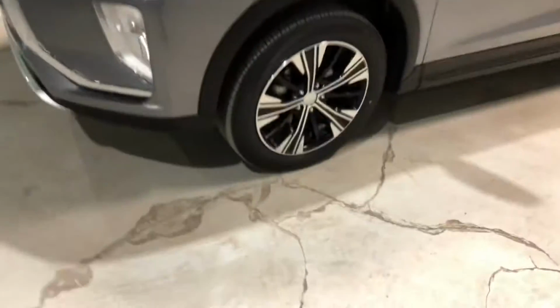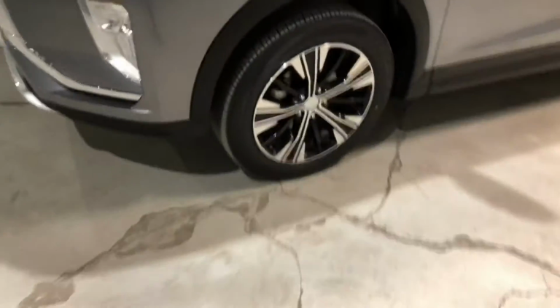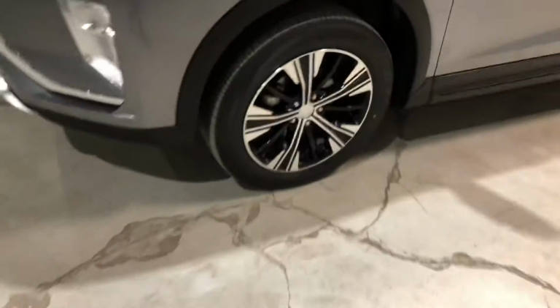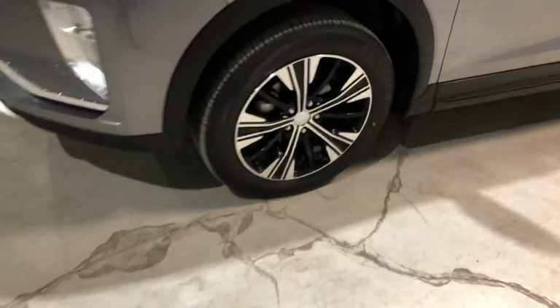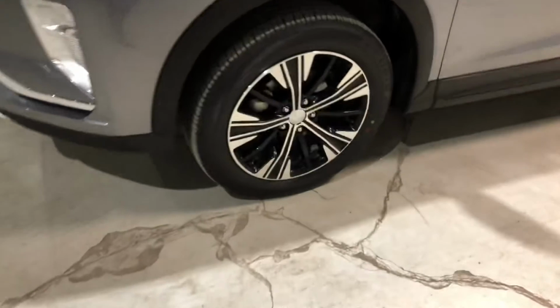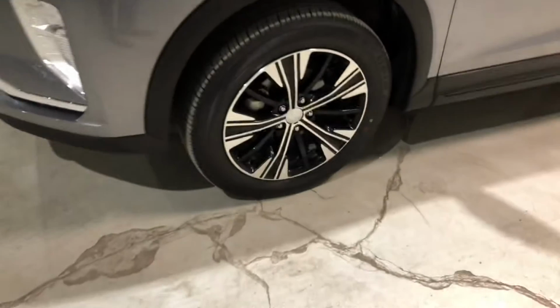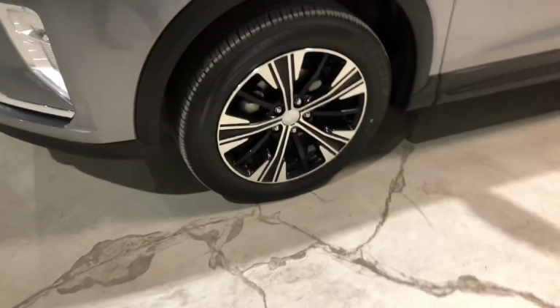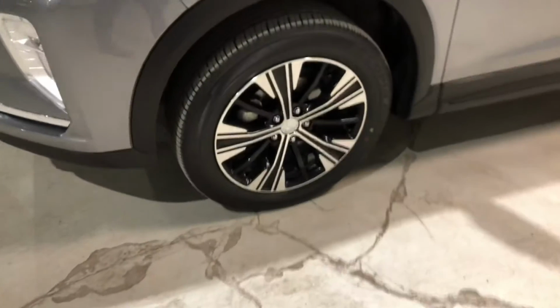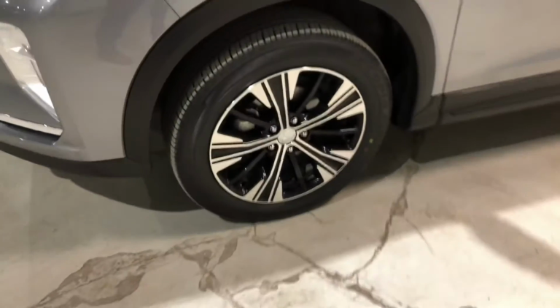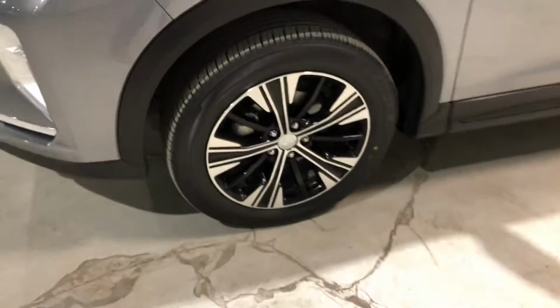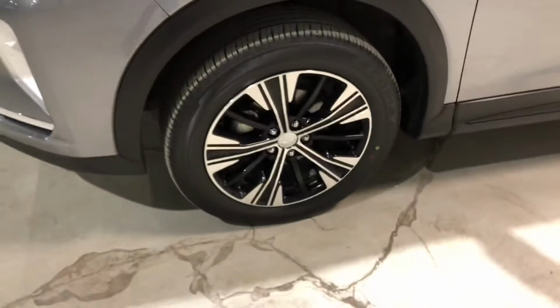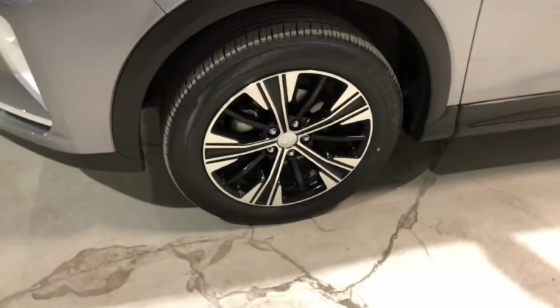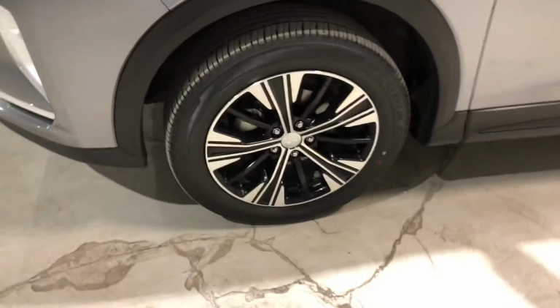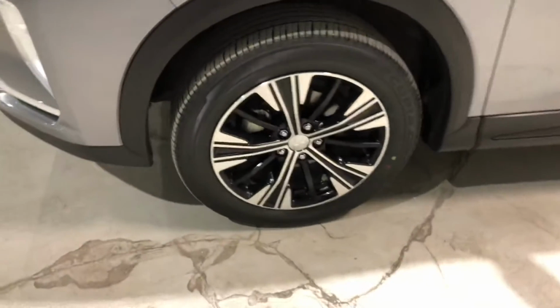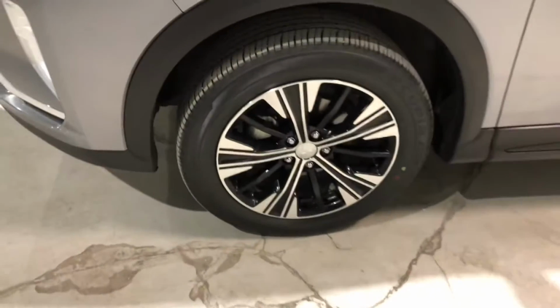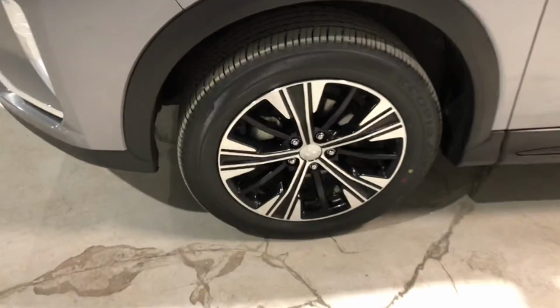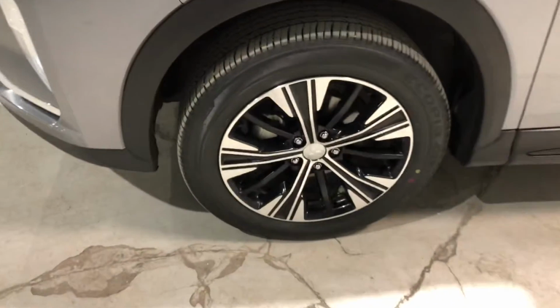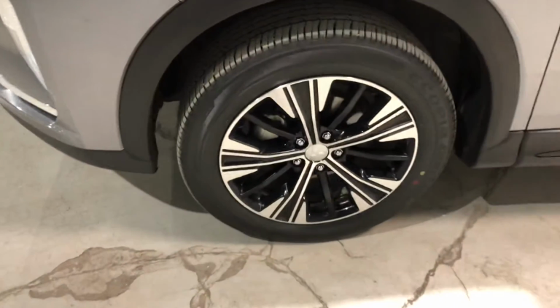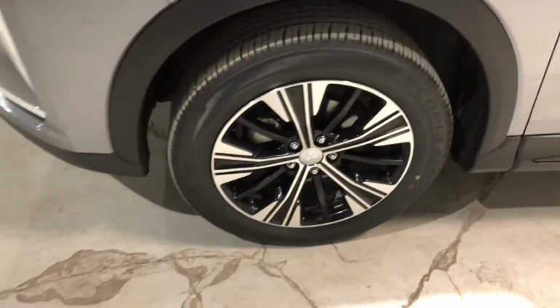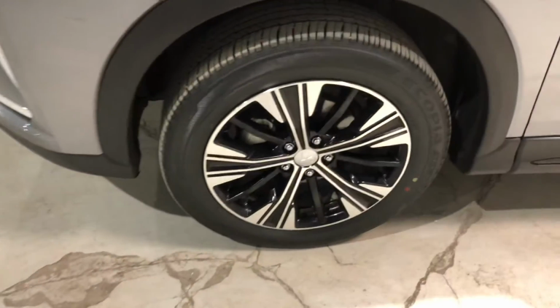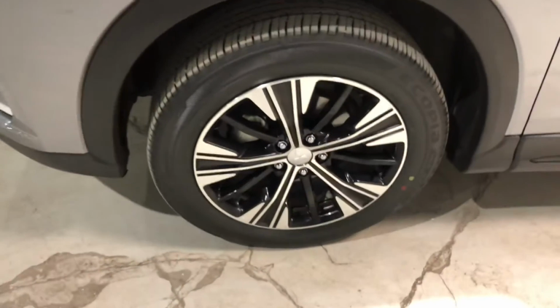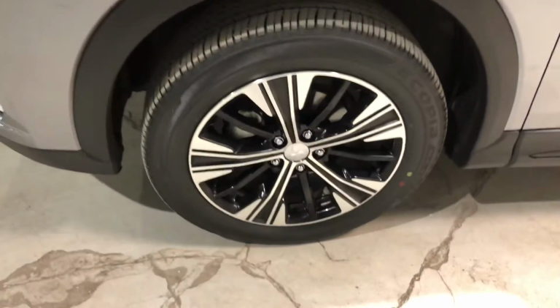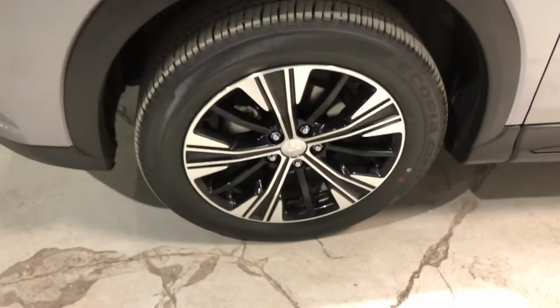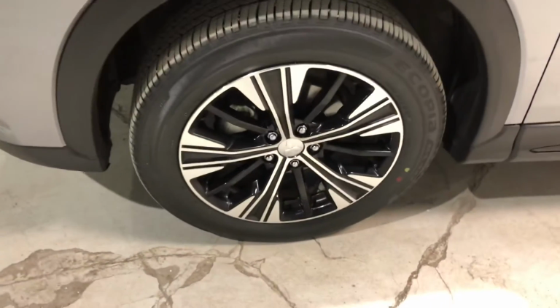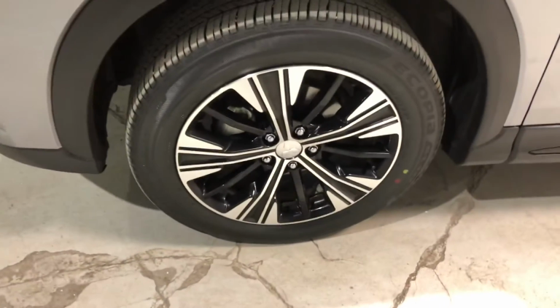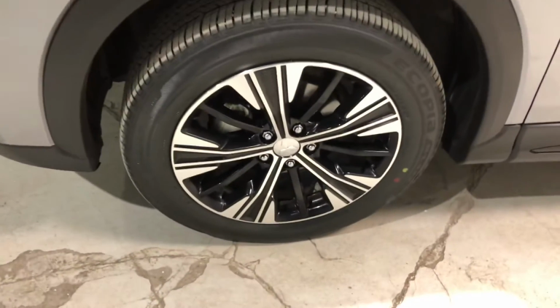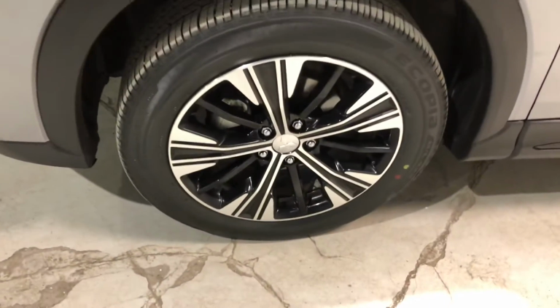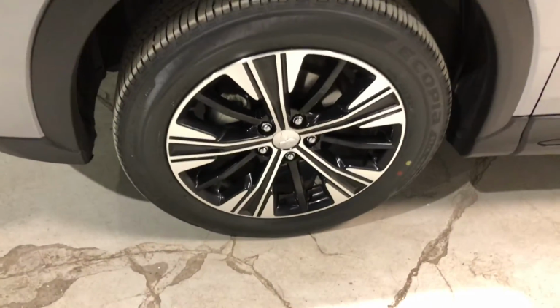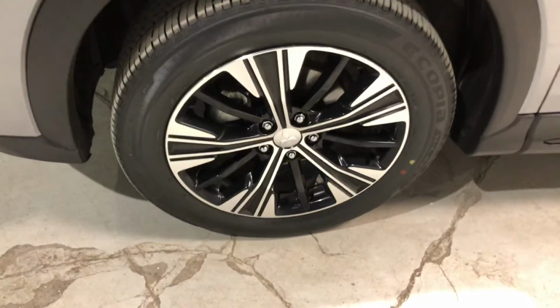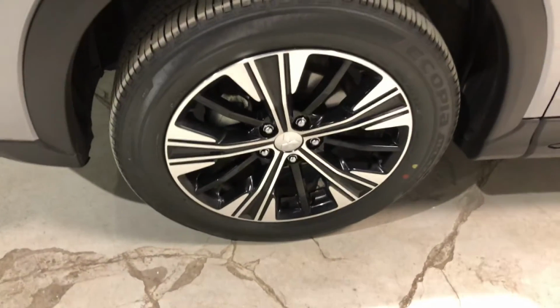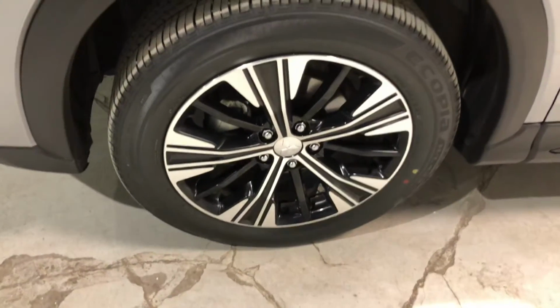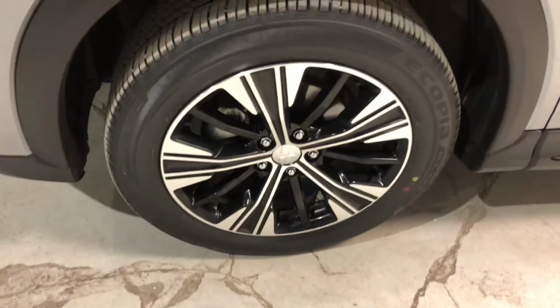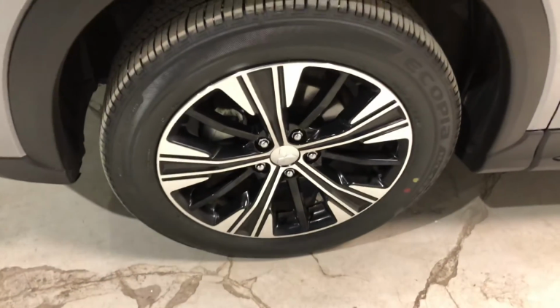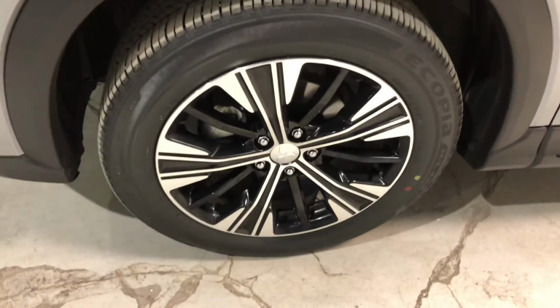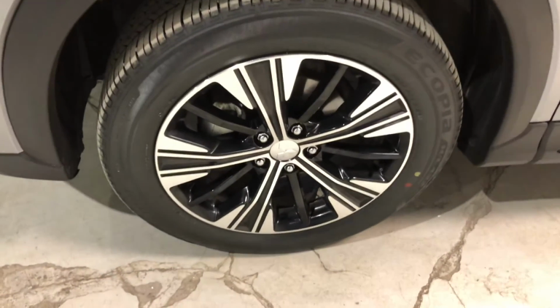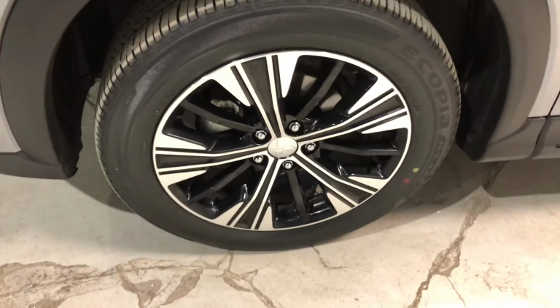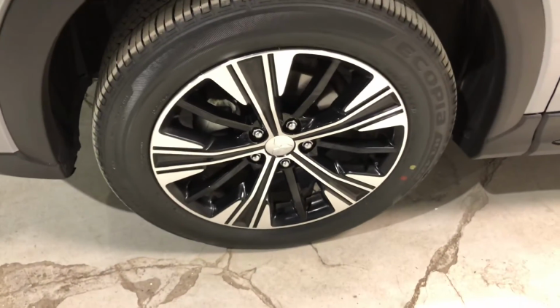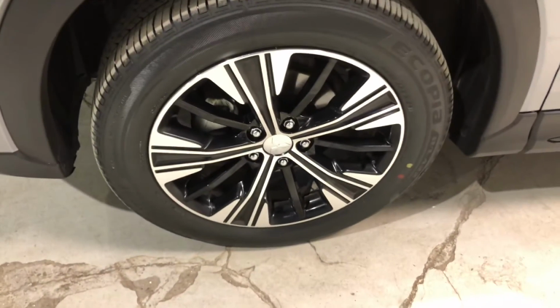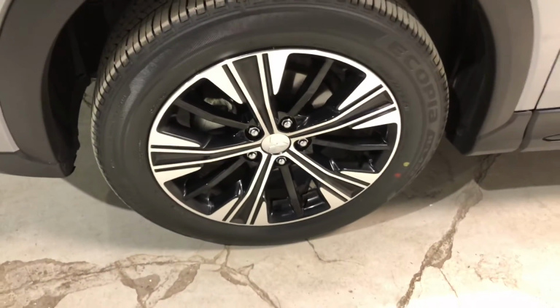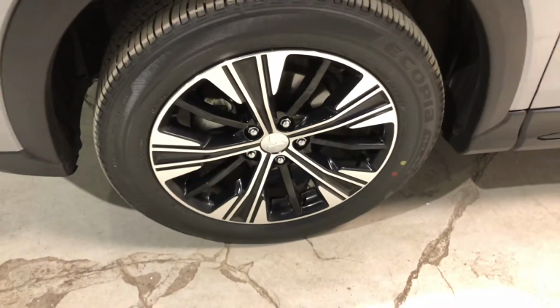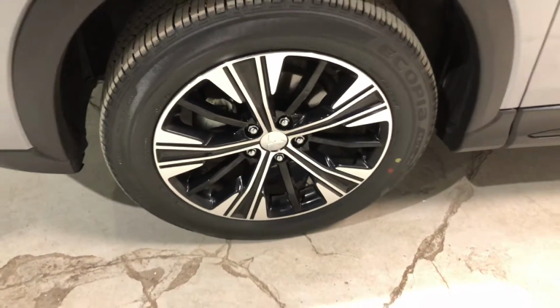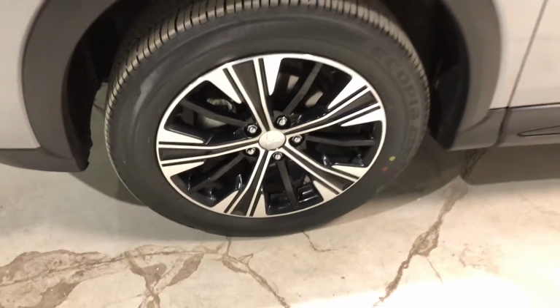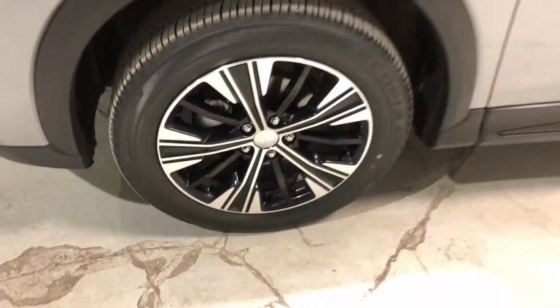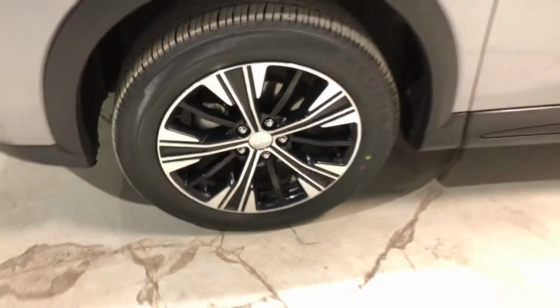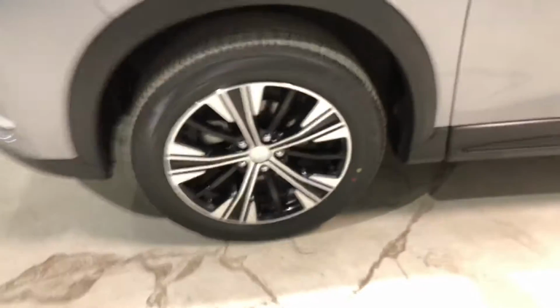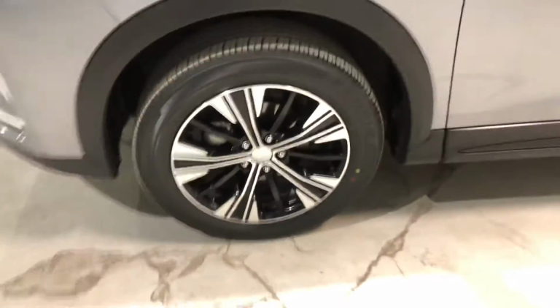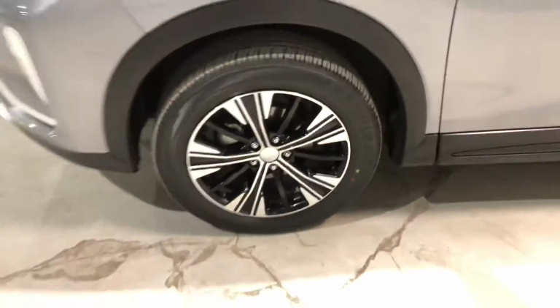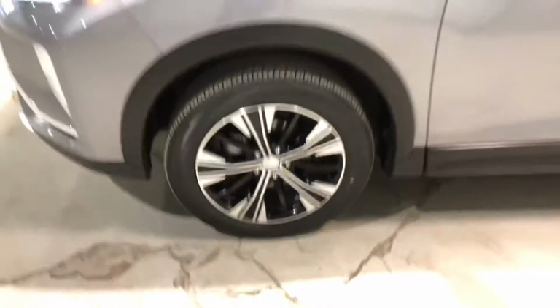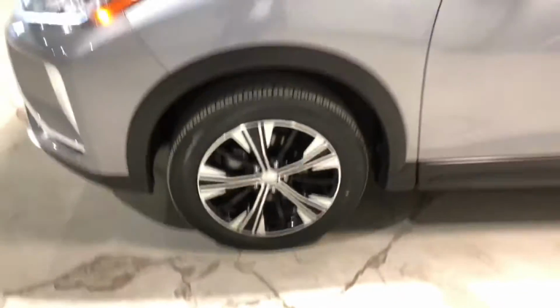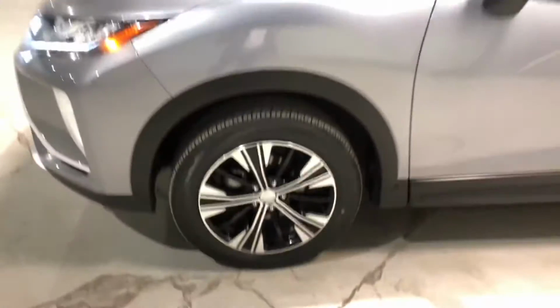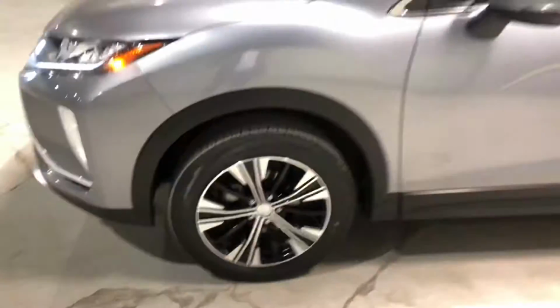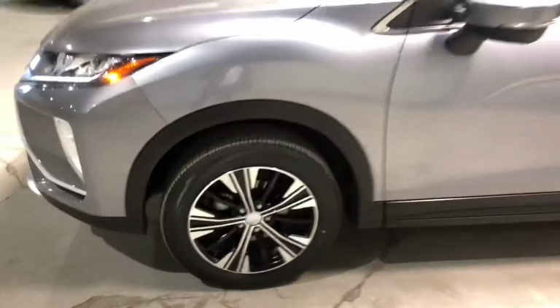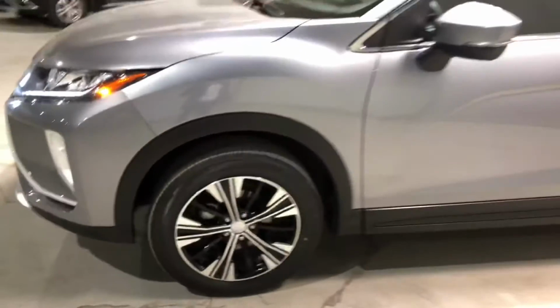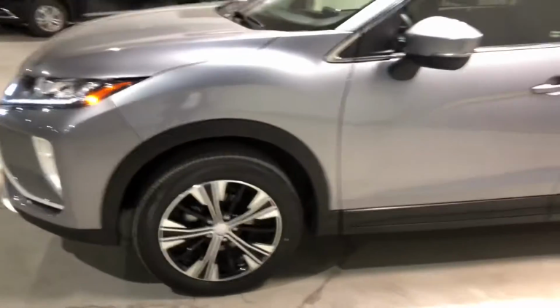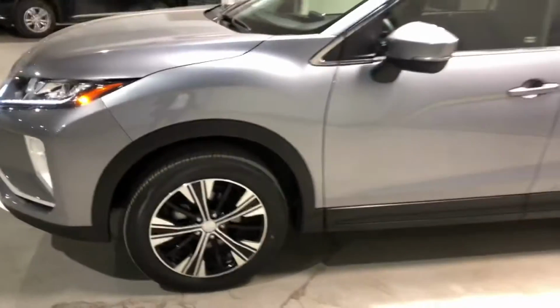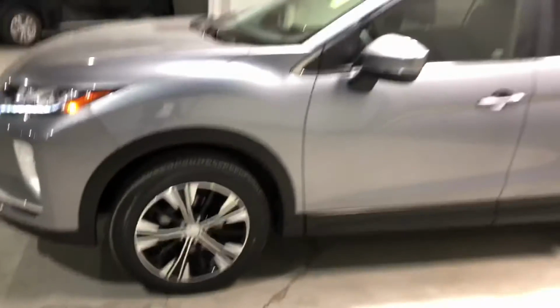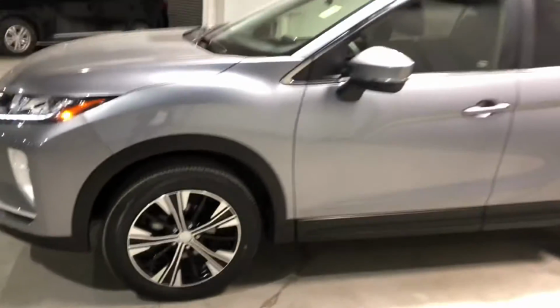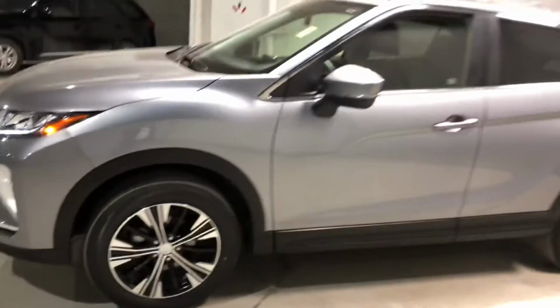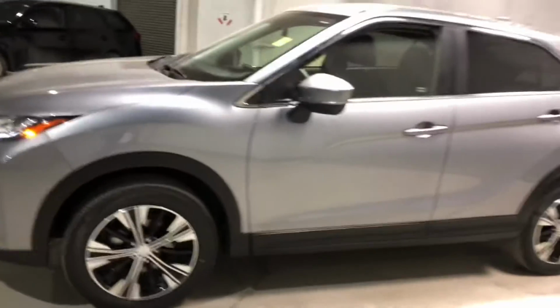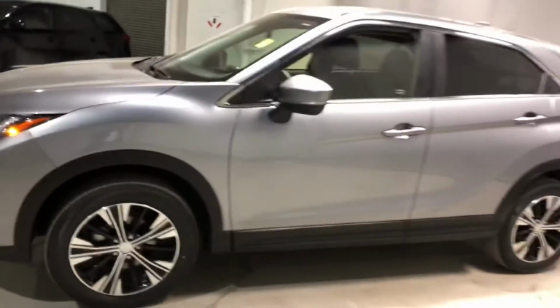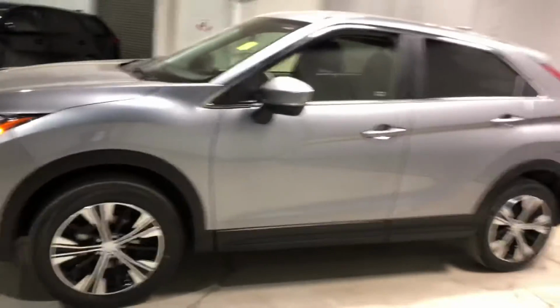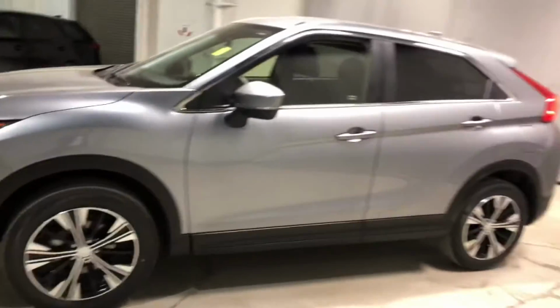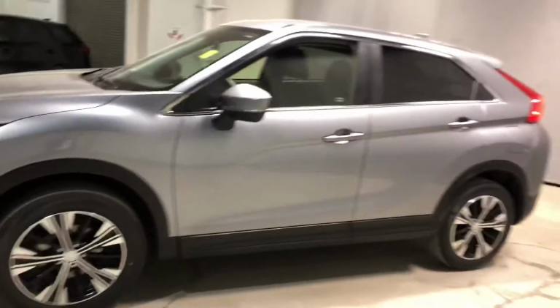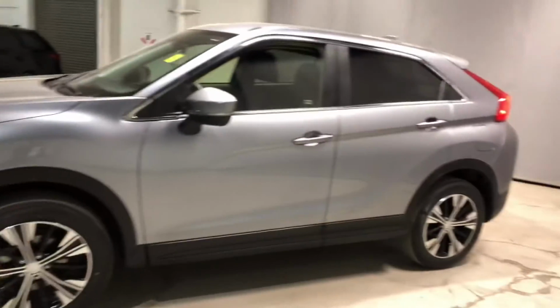You have your 18-inch two-tone alloy rims. I really like the look of them. Let's check out the side real quick here.